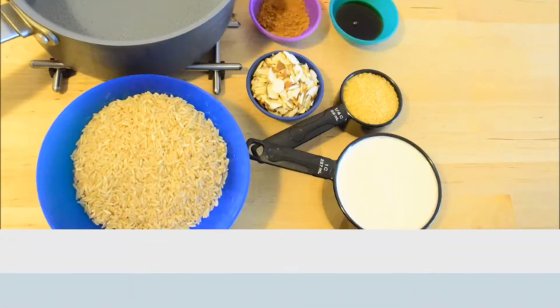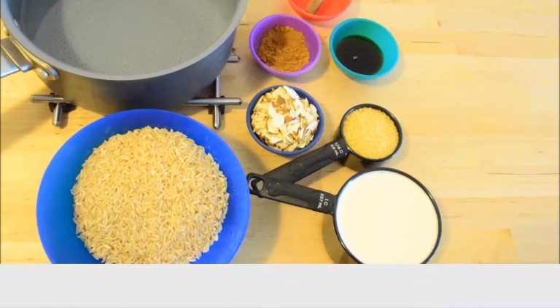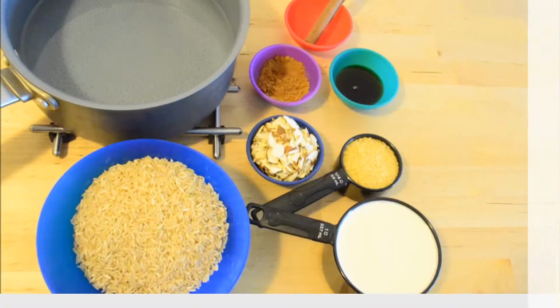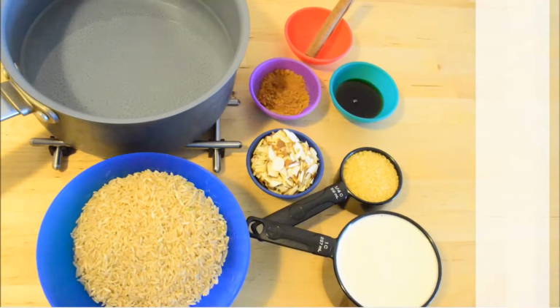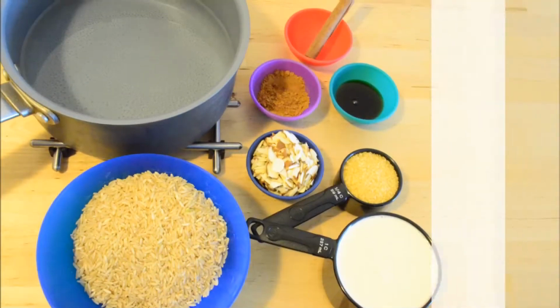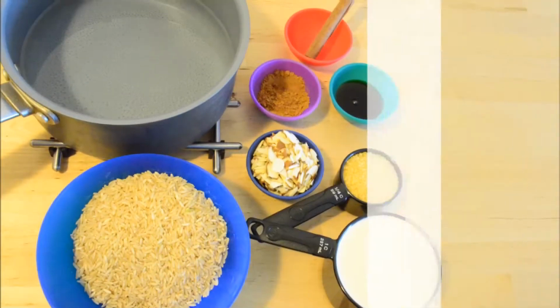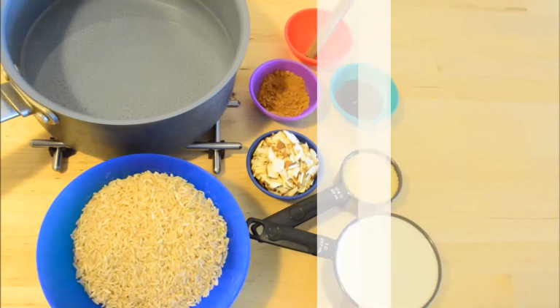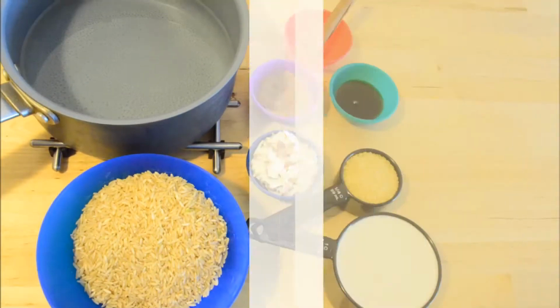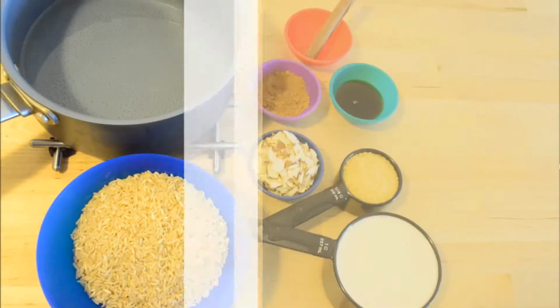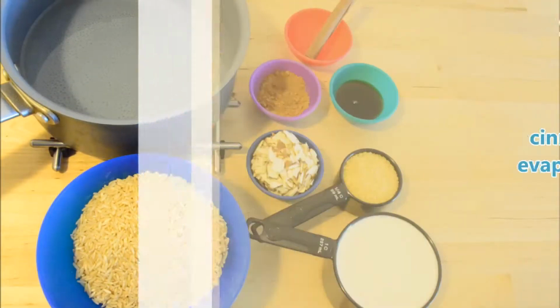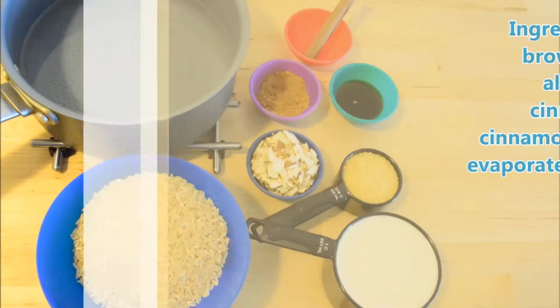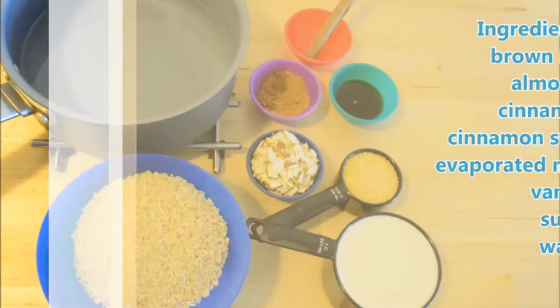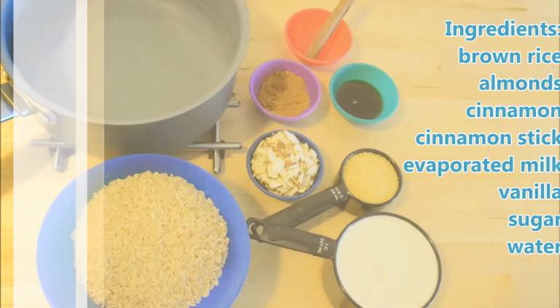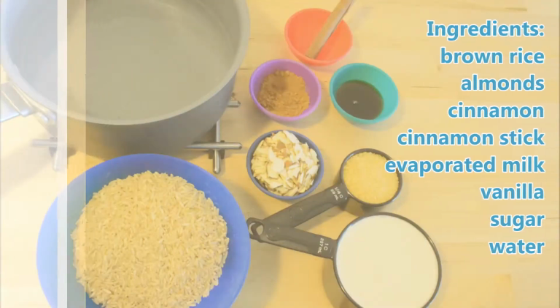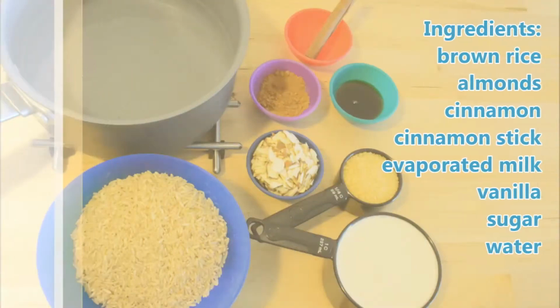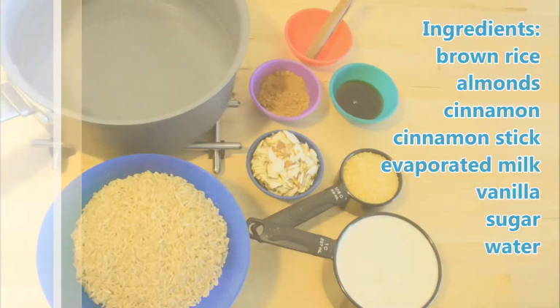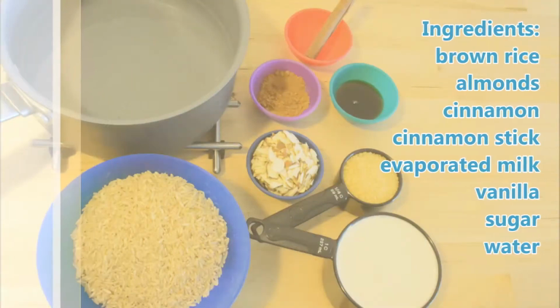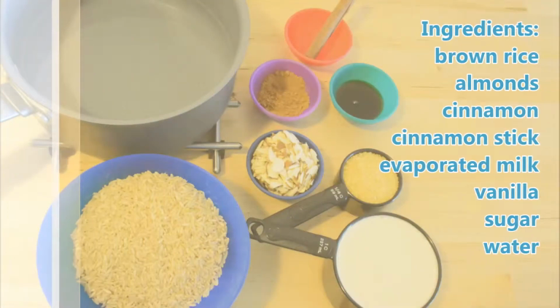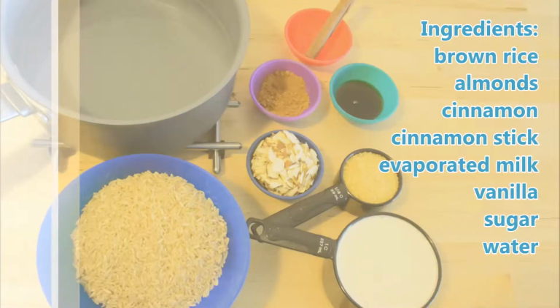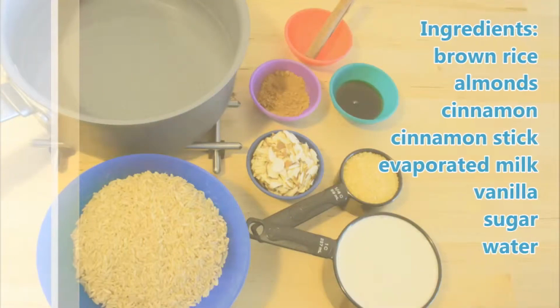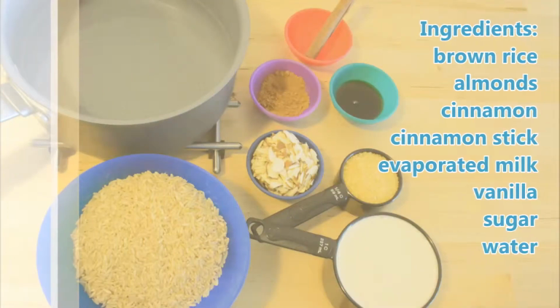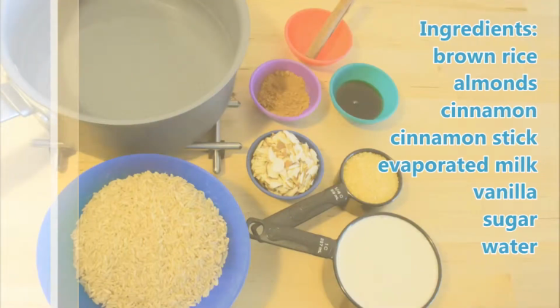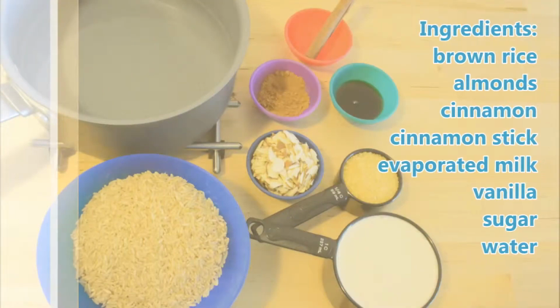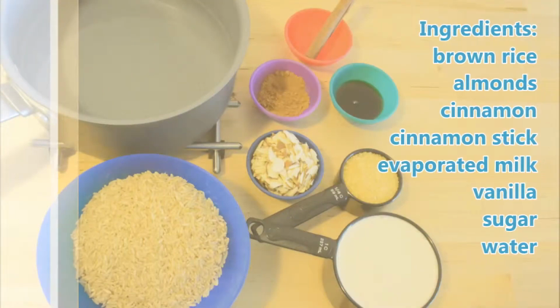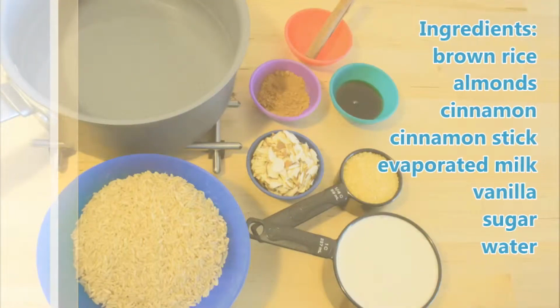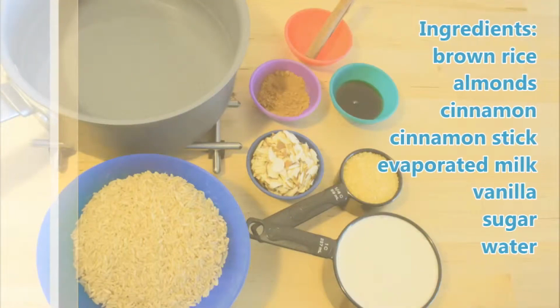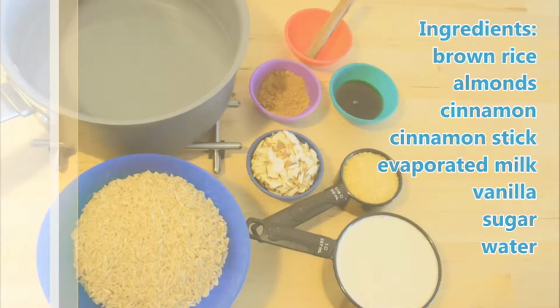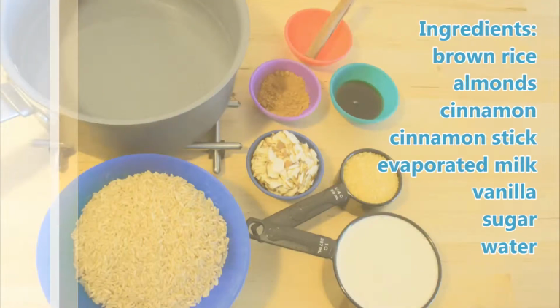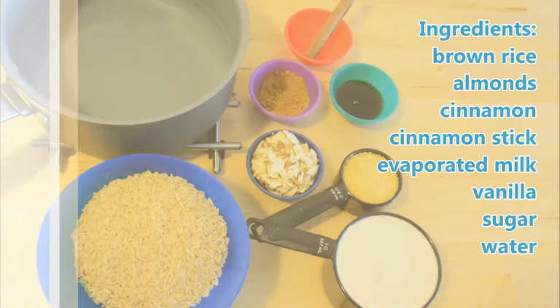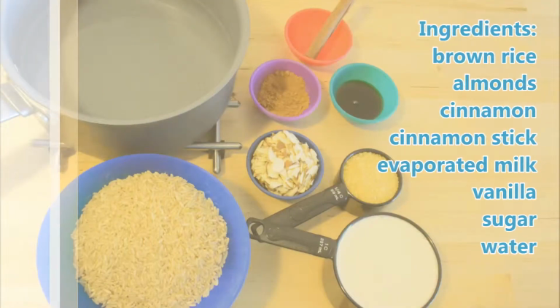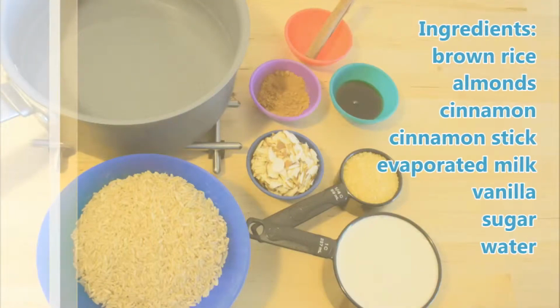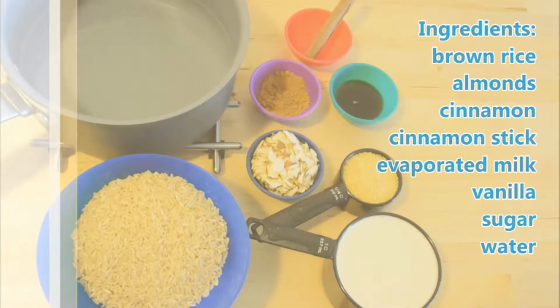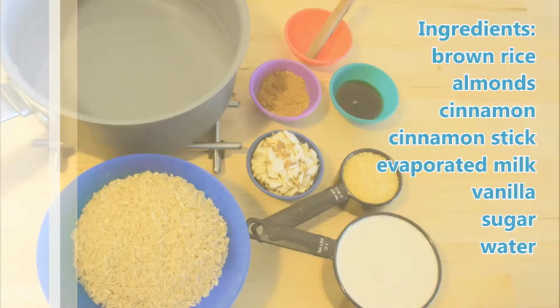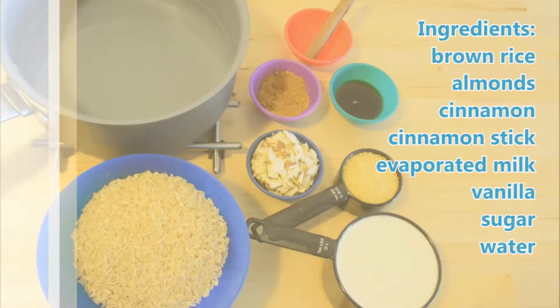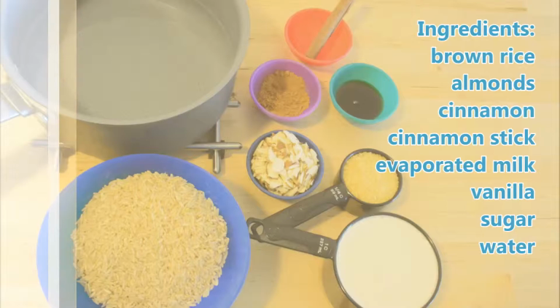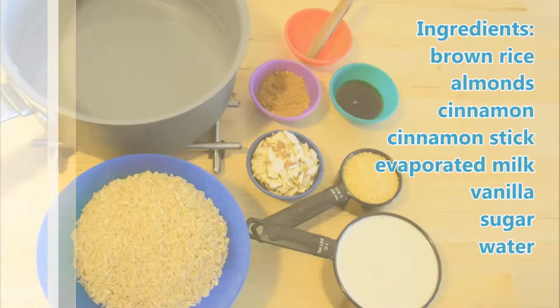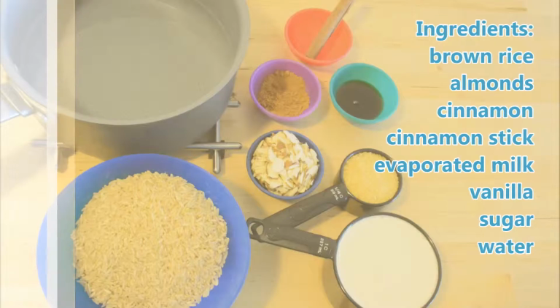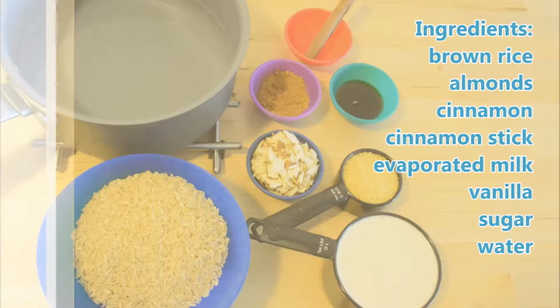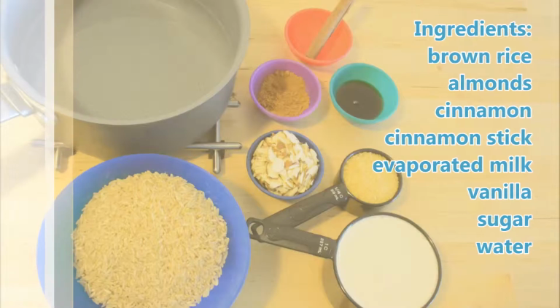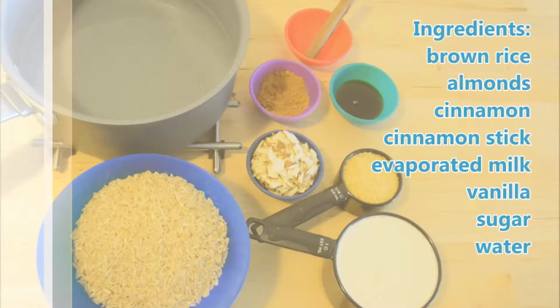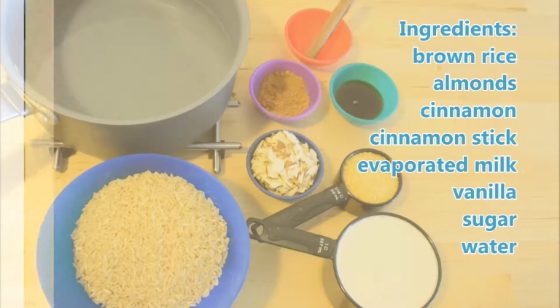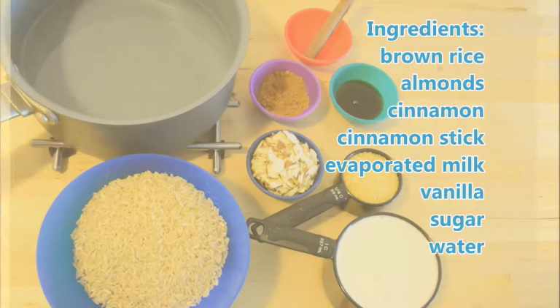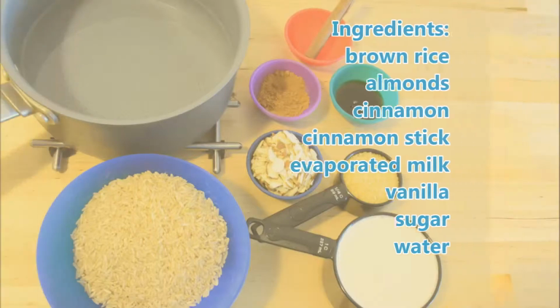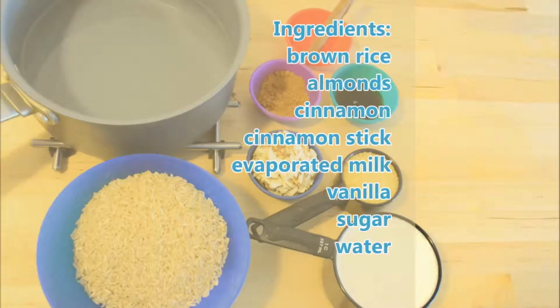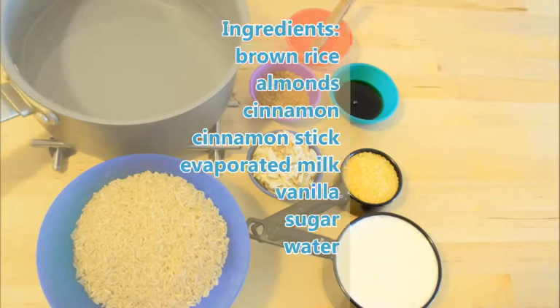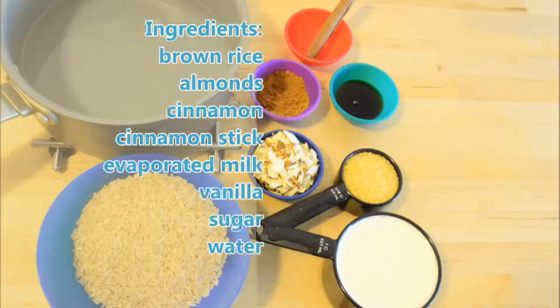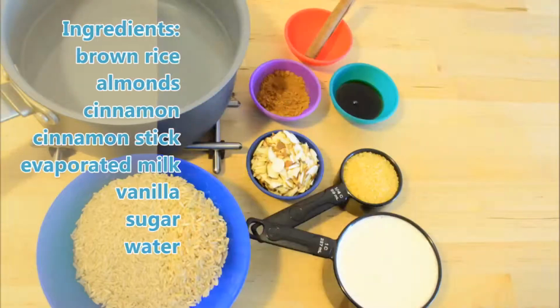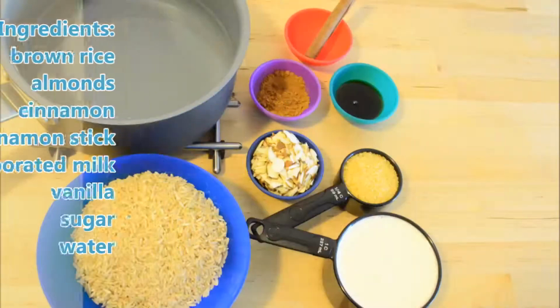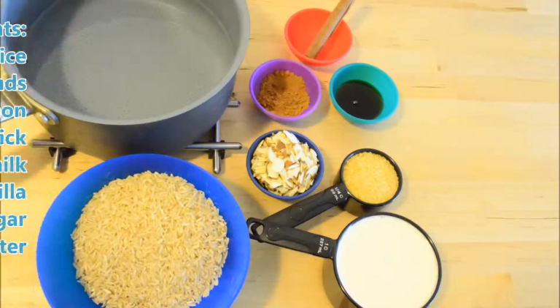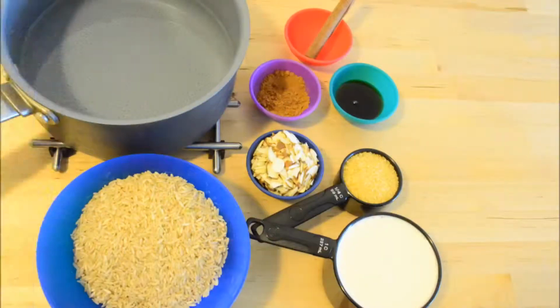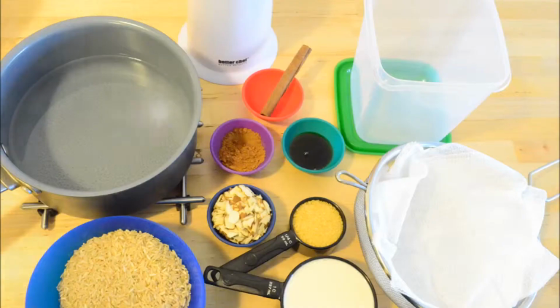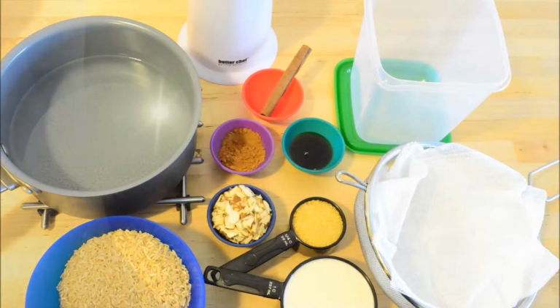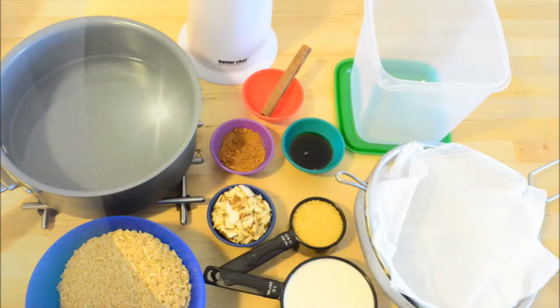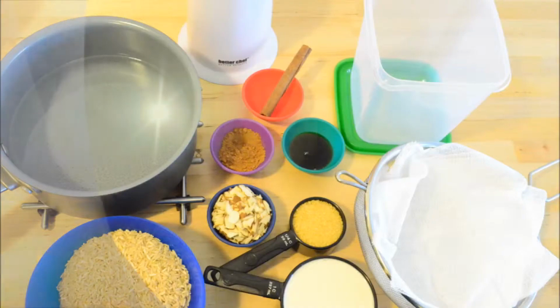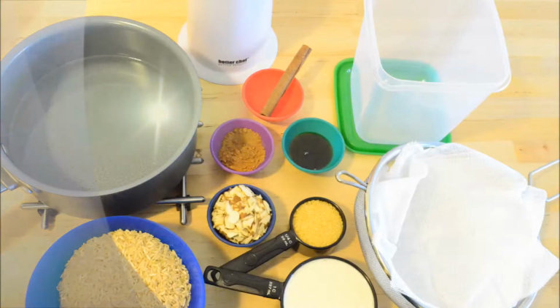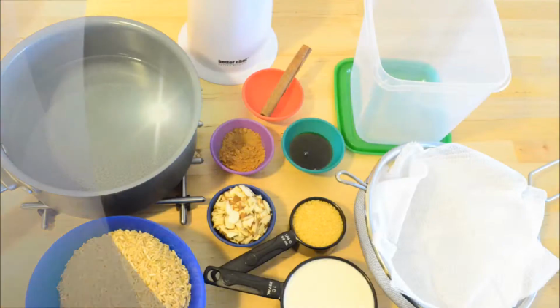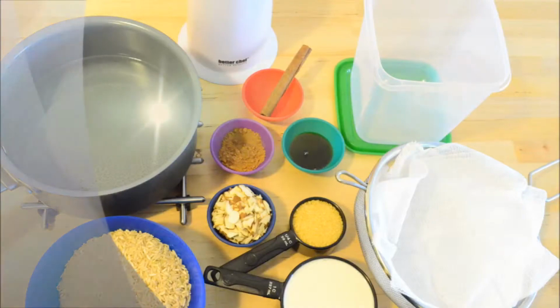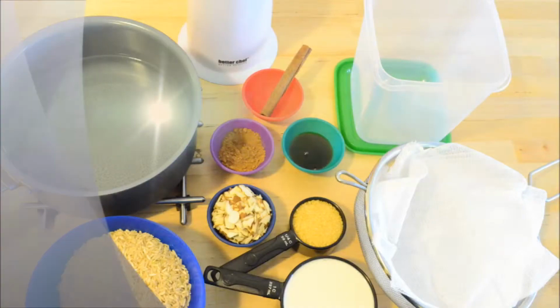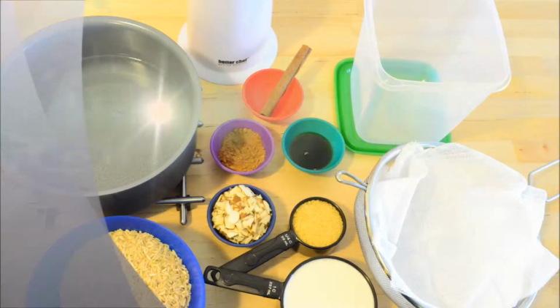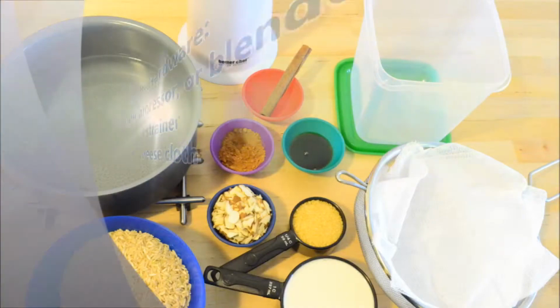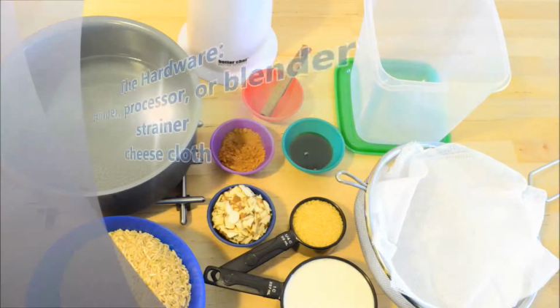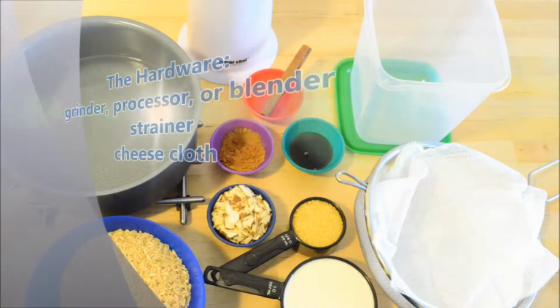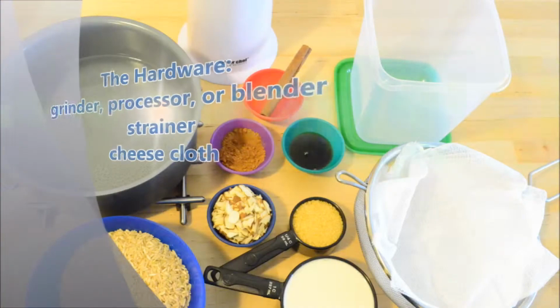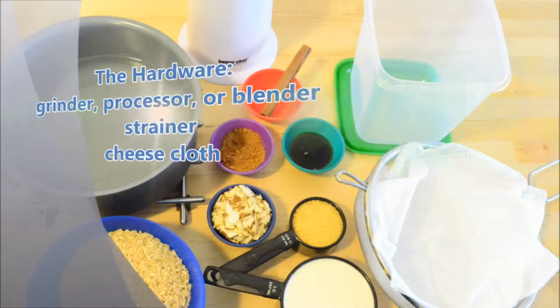The ingredients are brown rice, almond, cinnamon, cinnamon stick, evaporated milk, vanilla, sugar, and water.